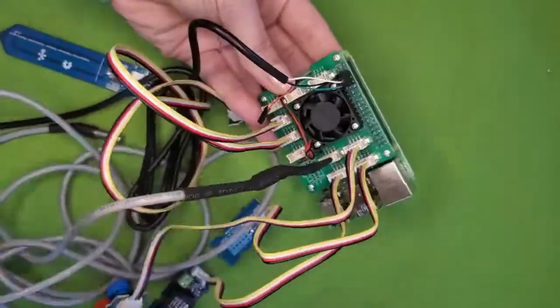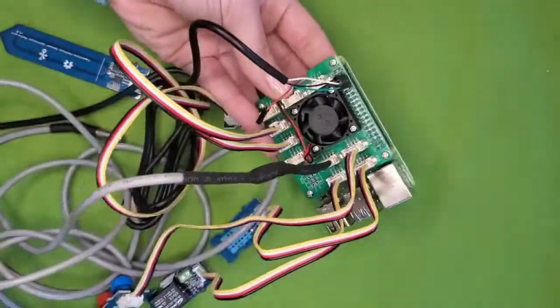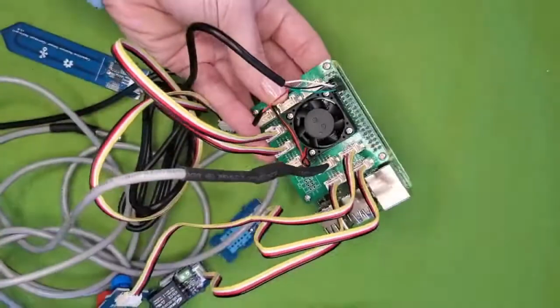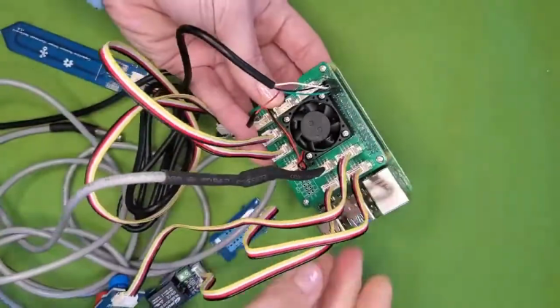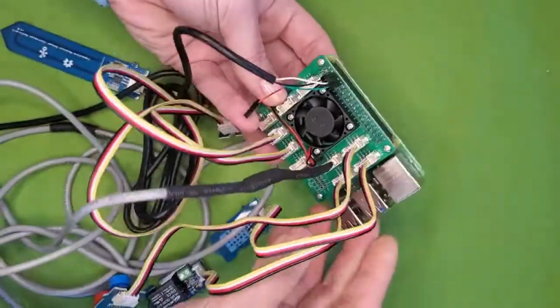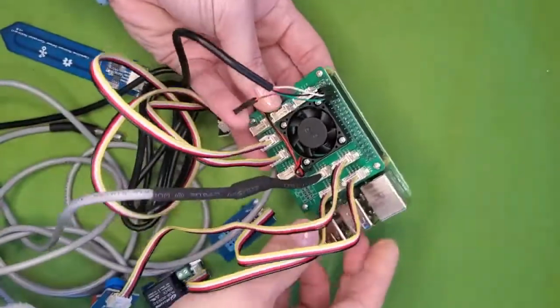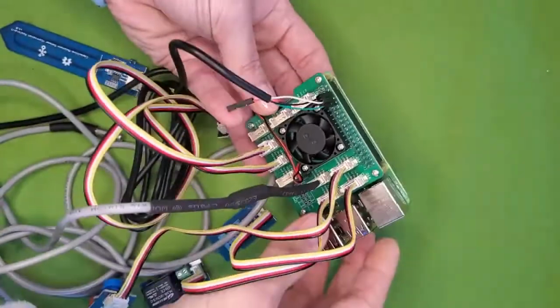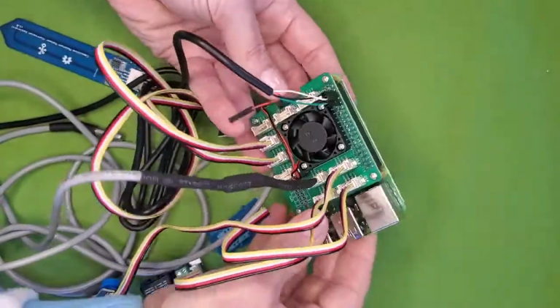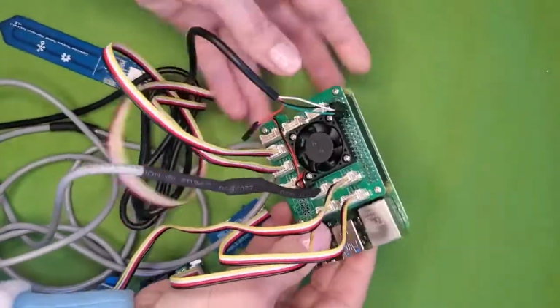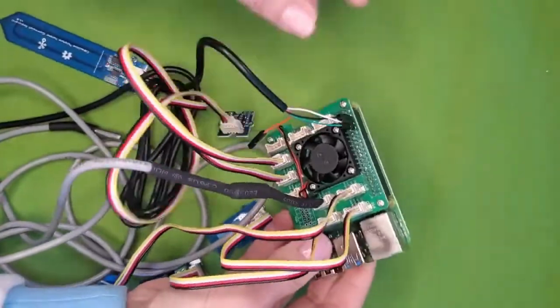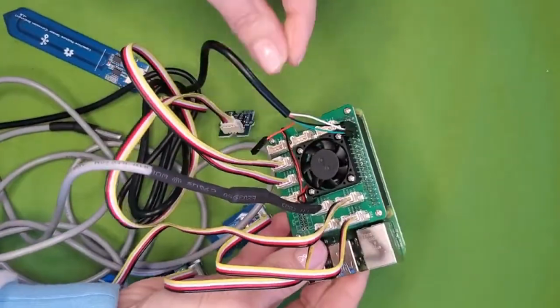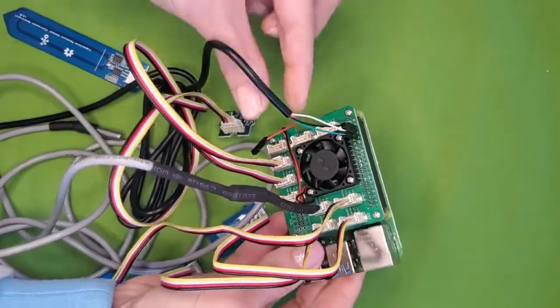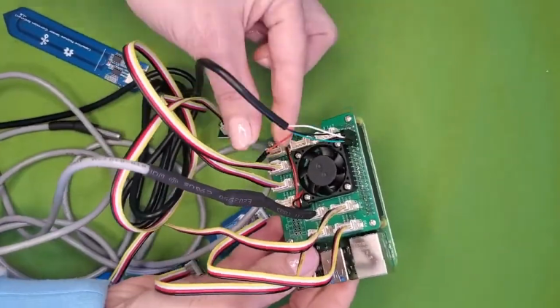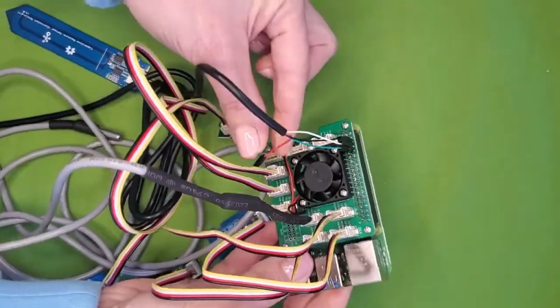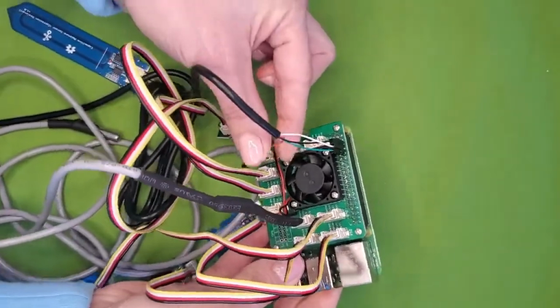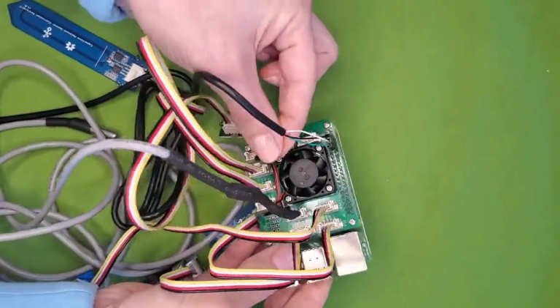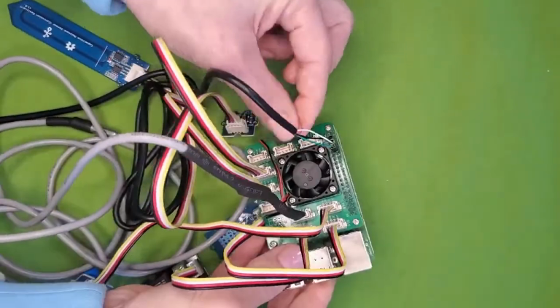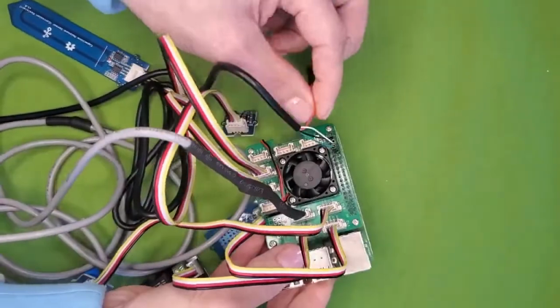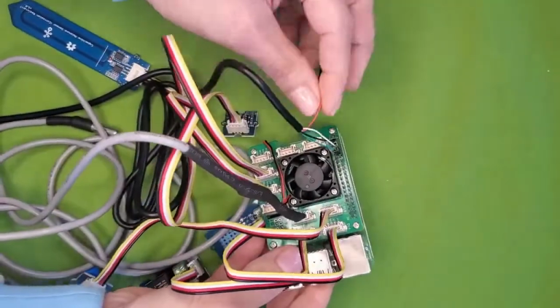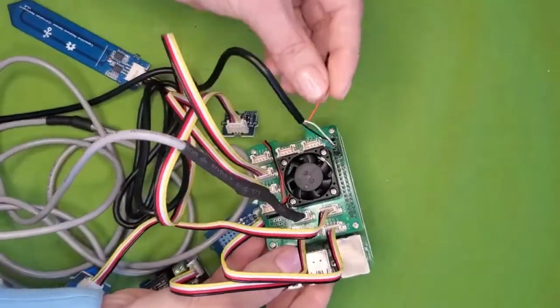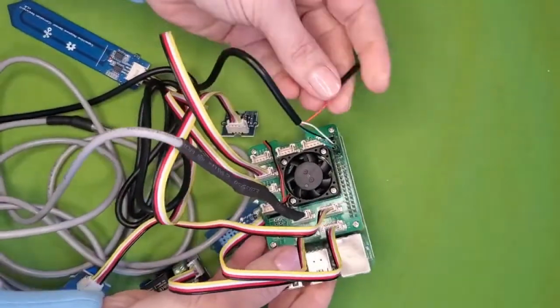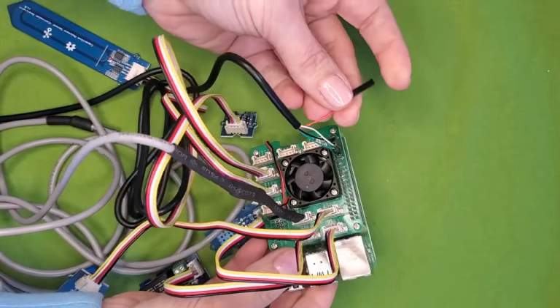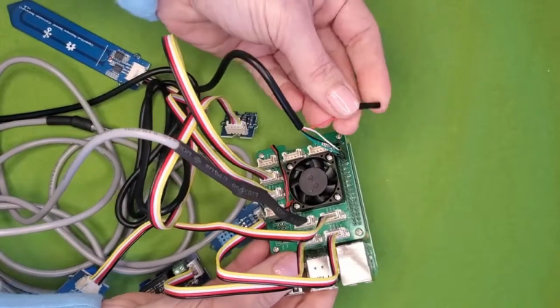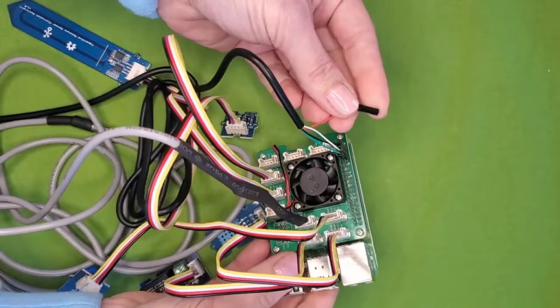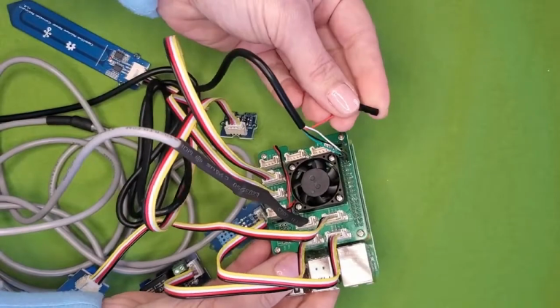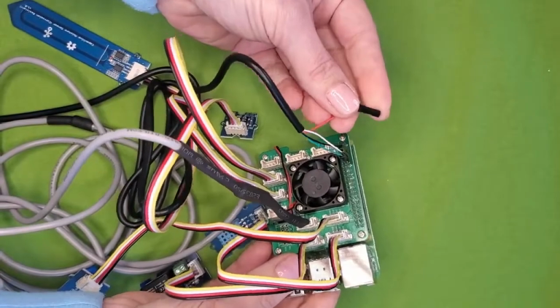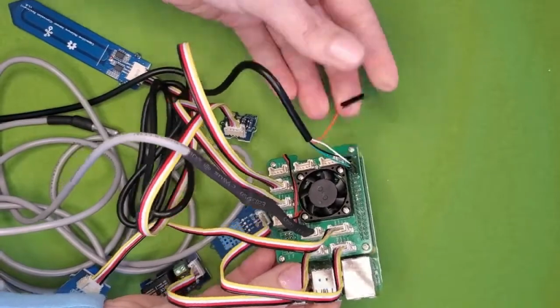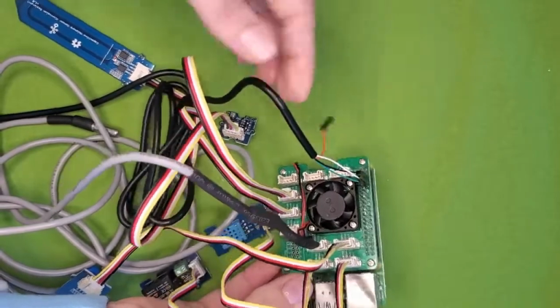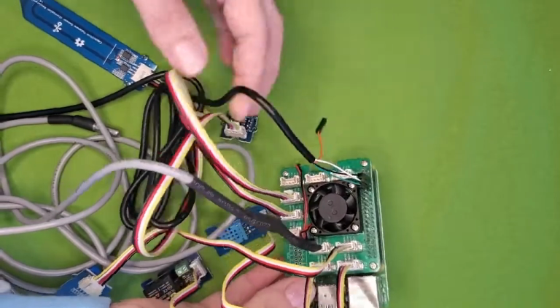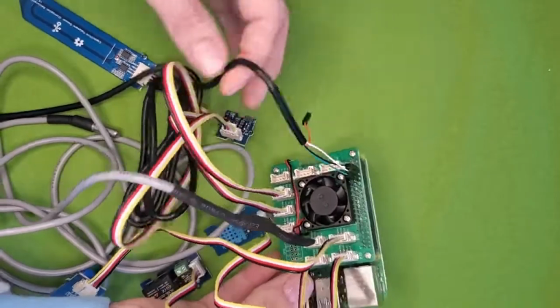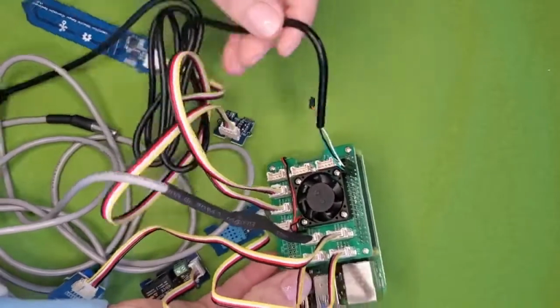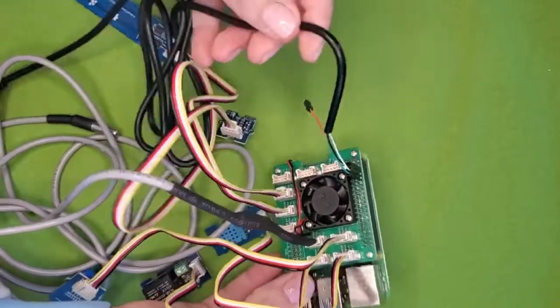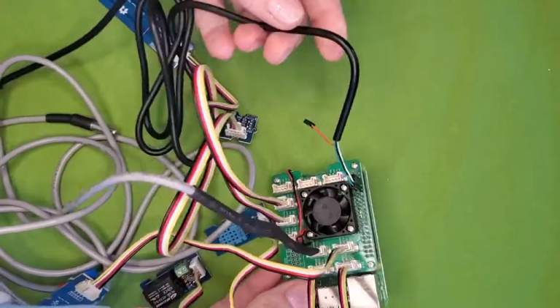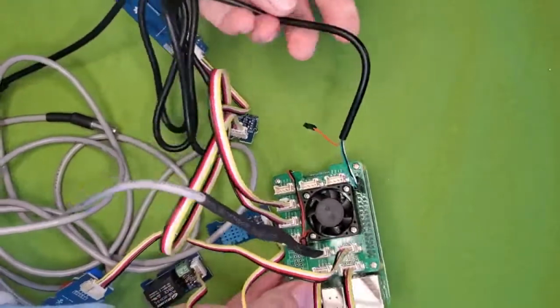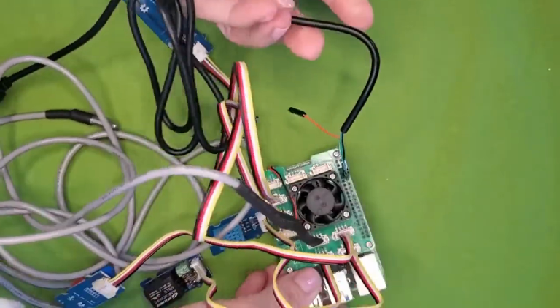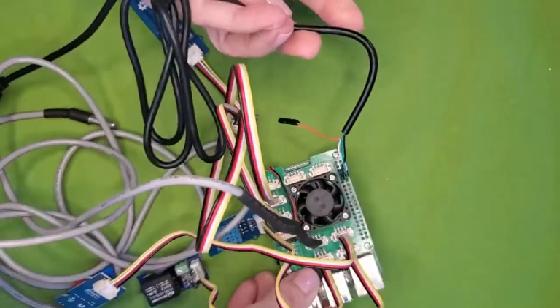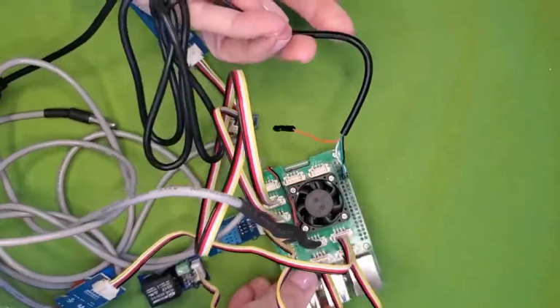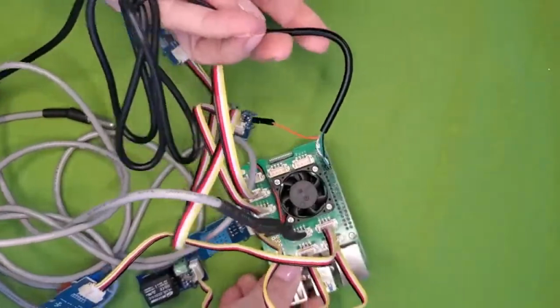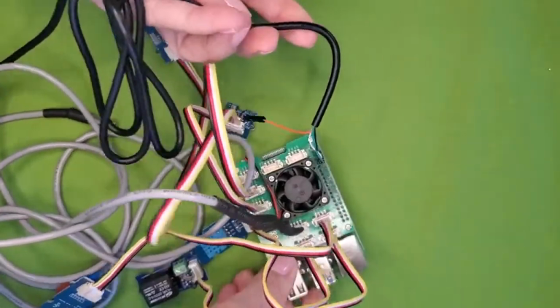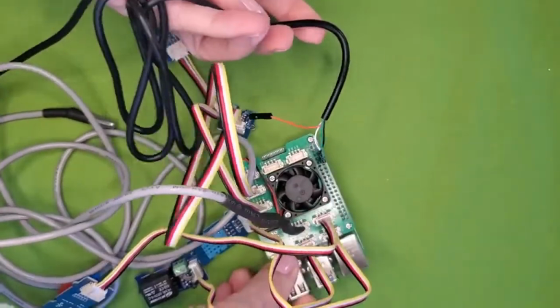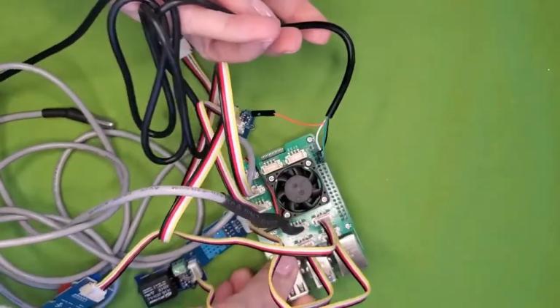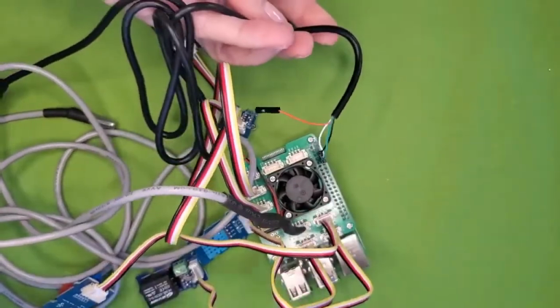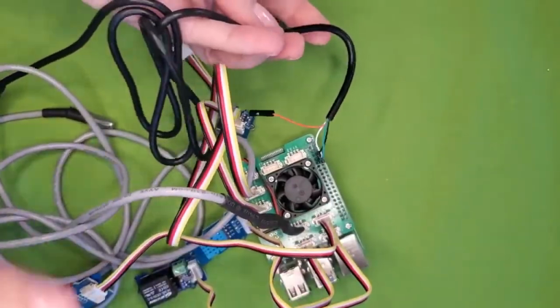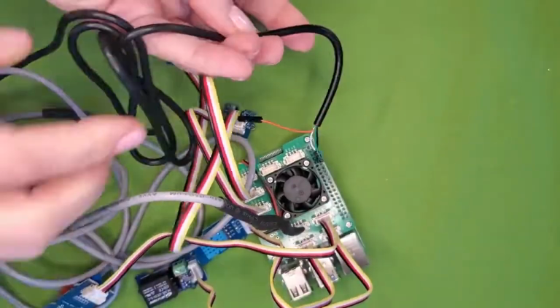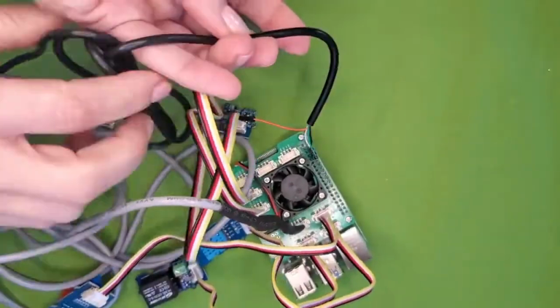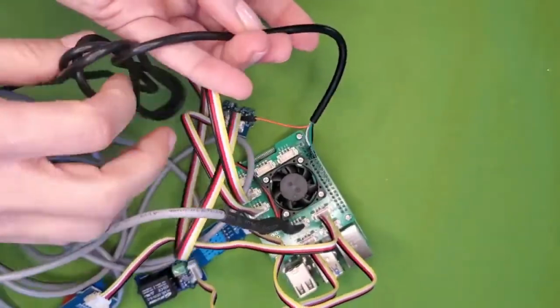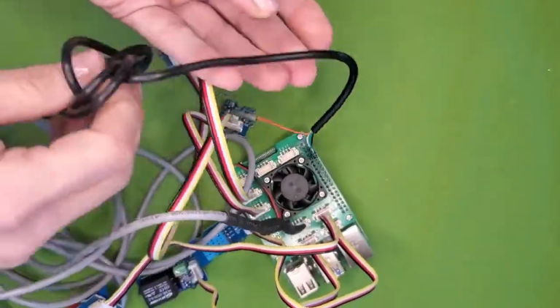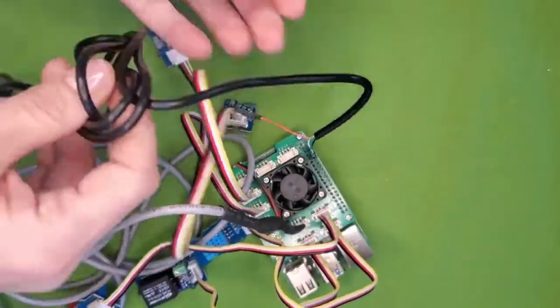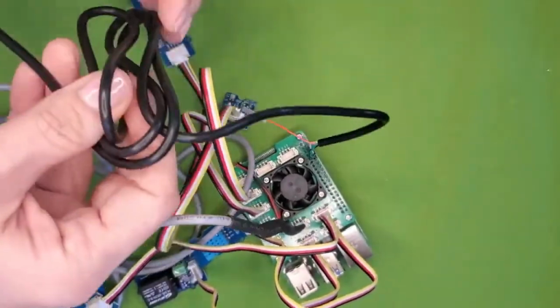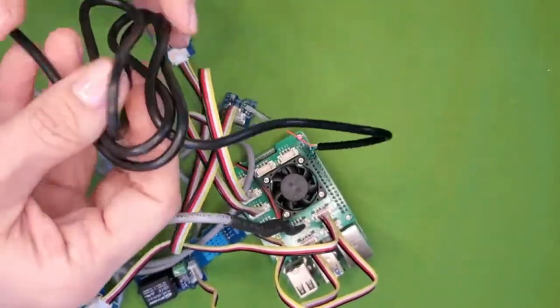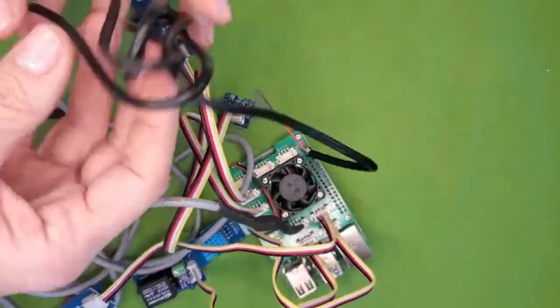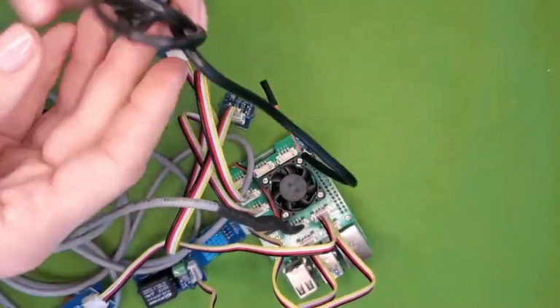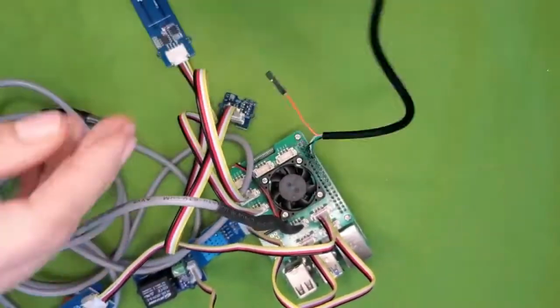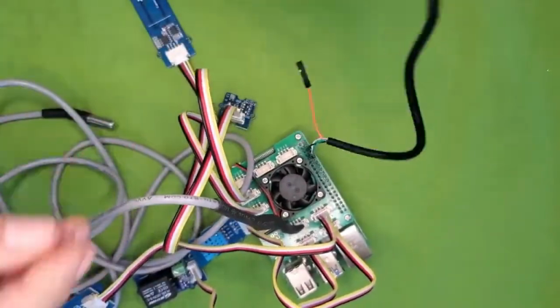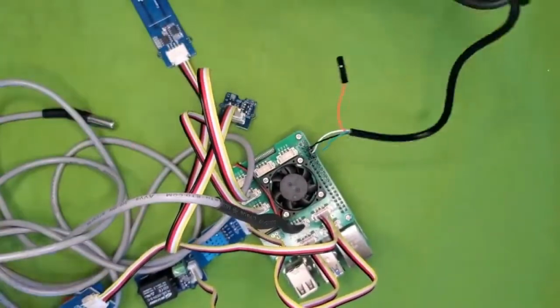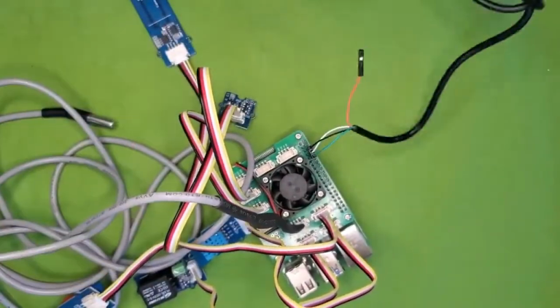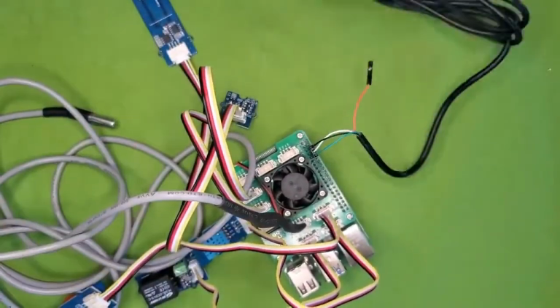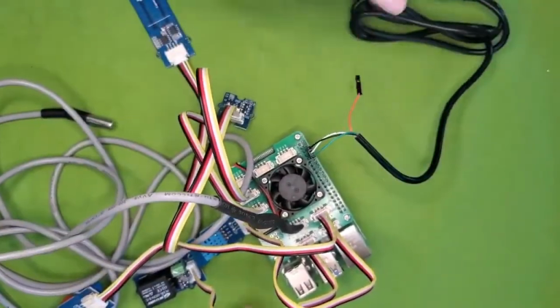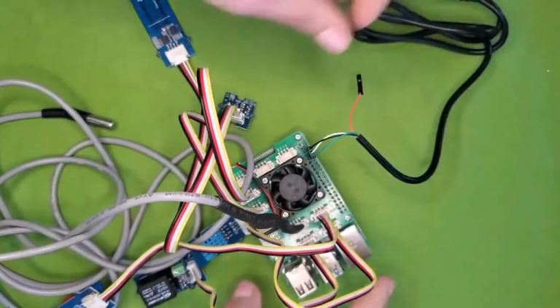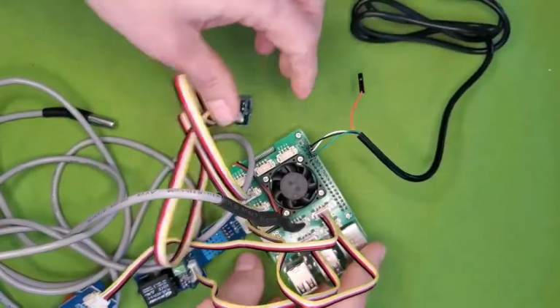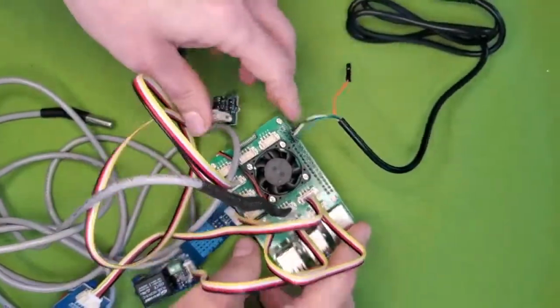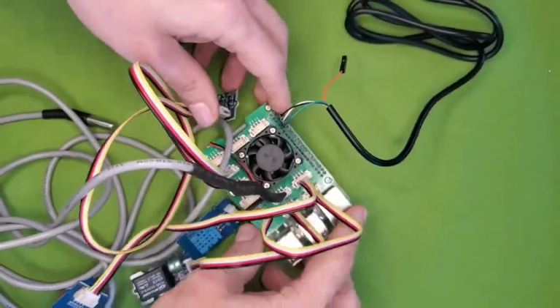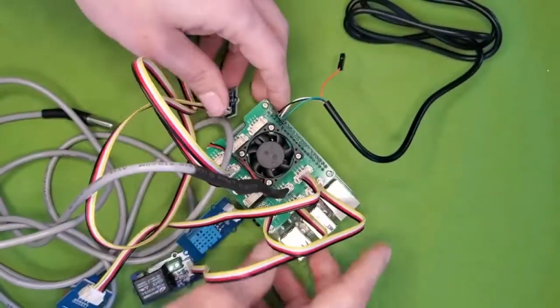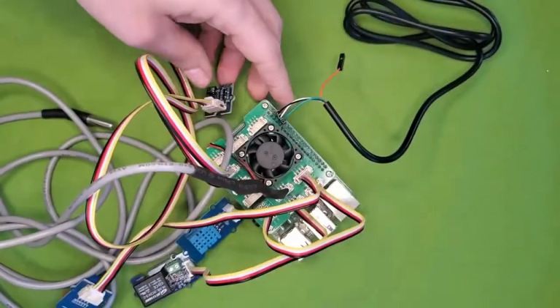Everything's all assembled. We've left our red pin clear, and we're ready to move on and add the SD card.